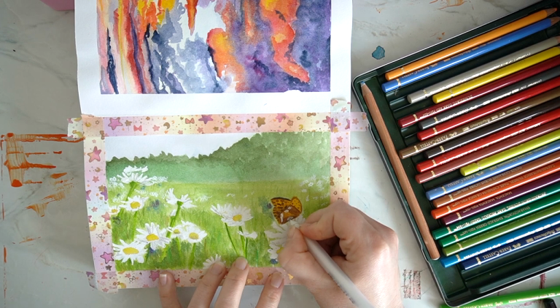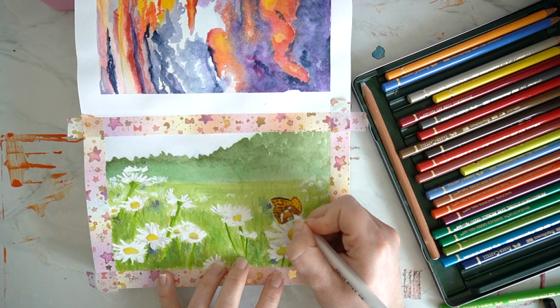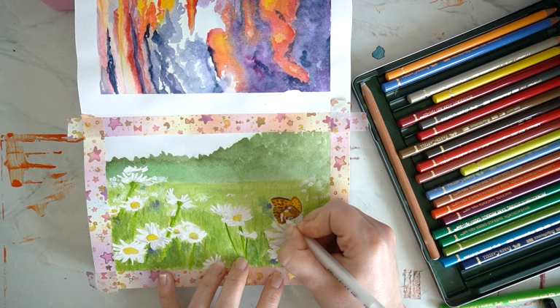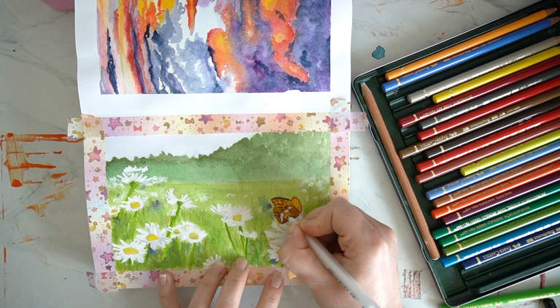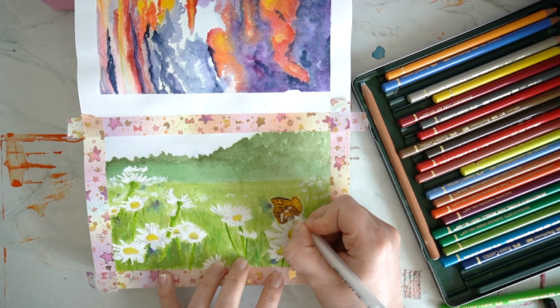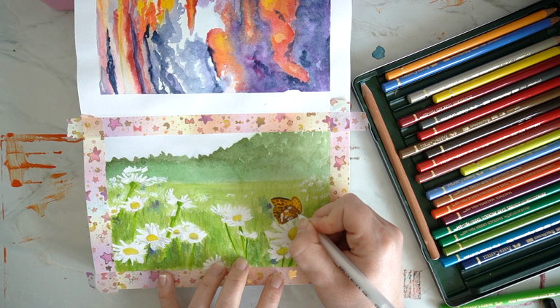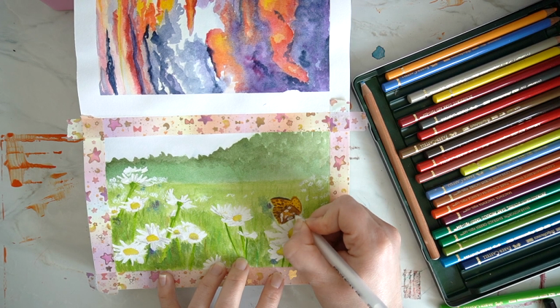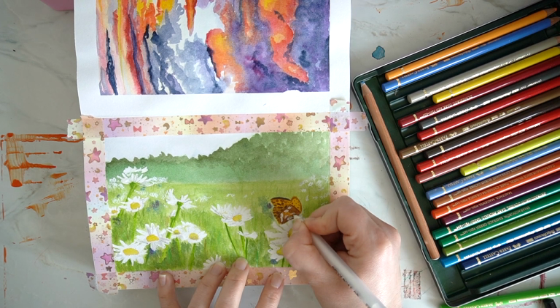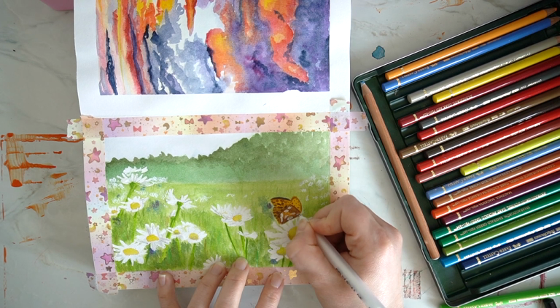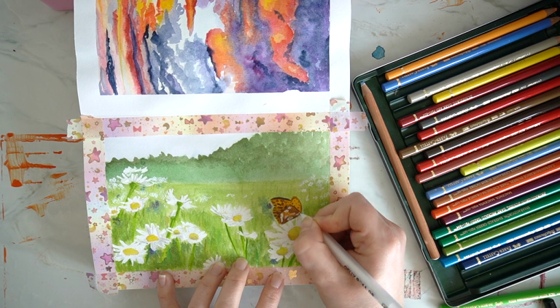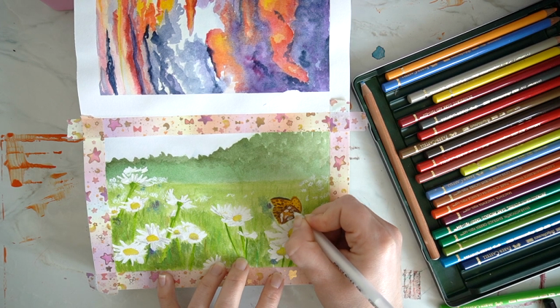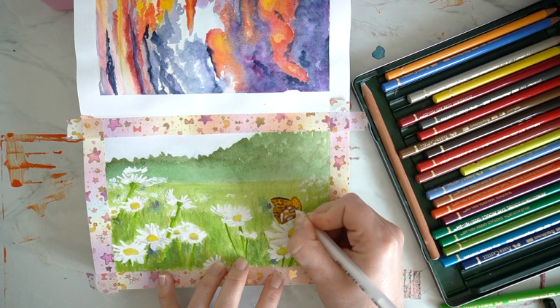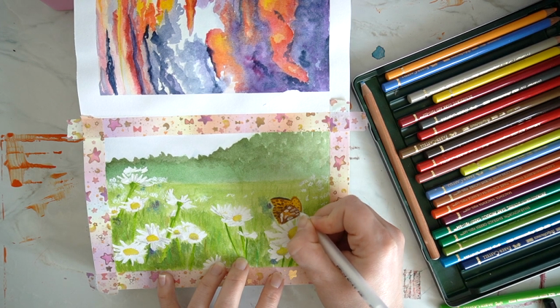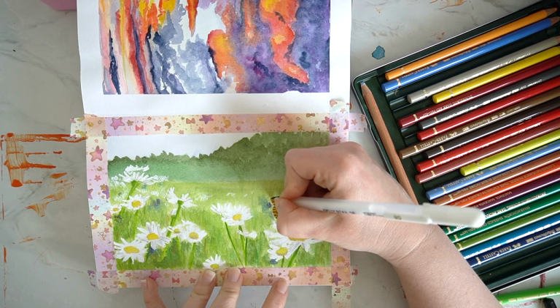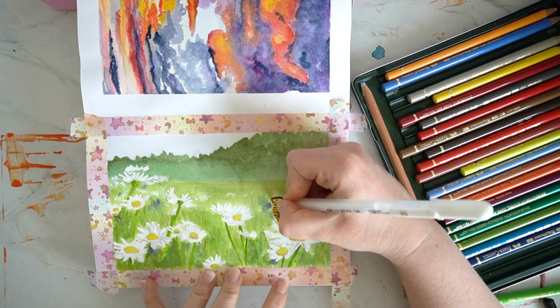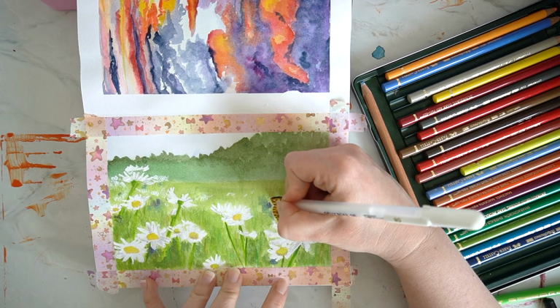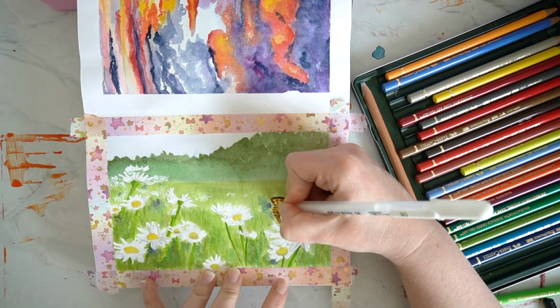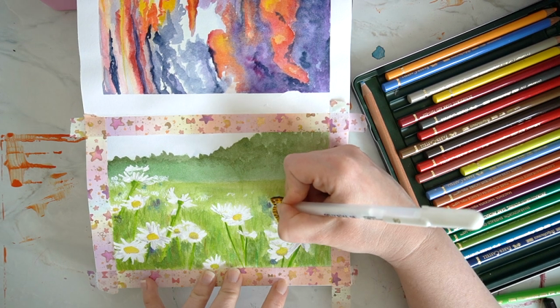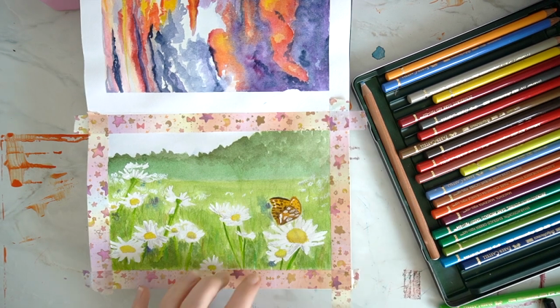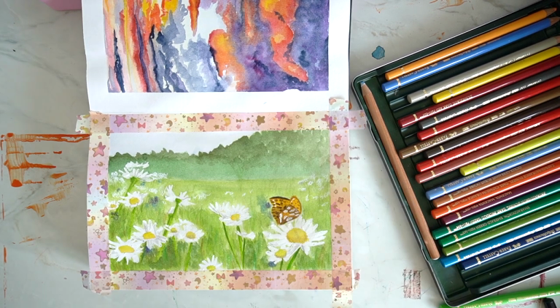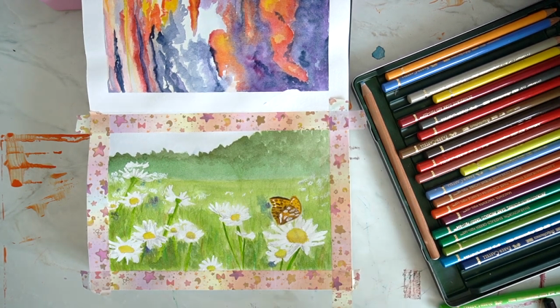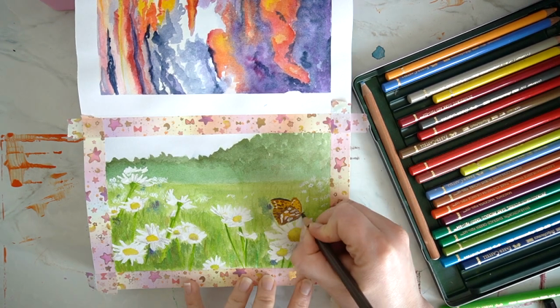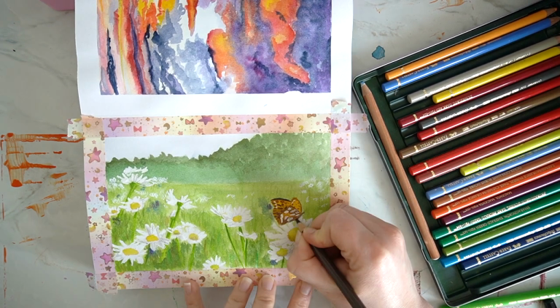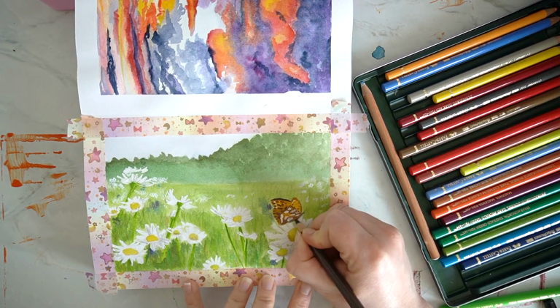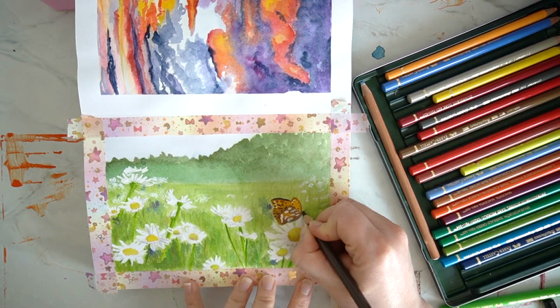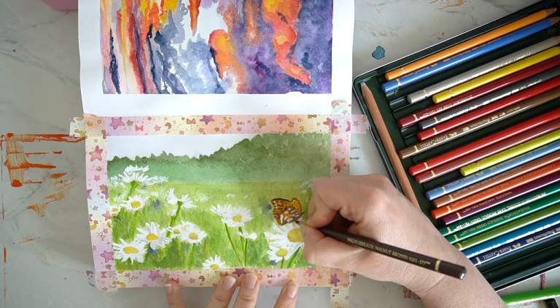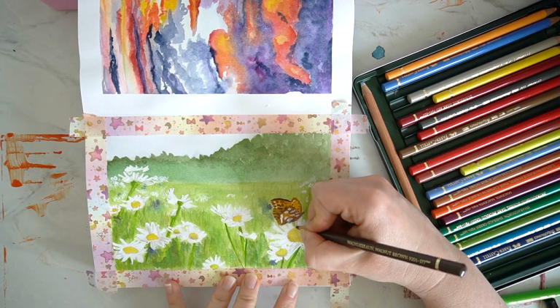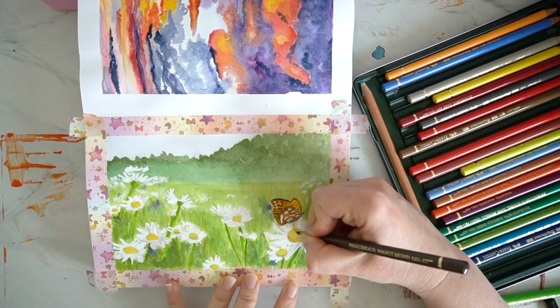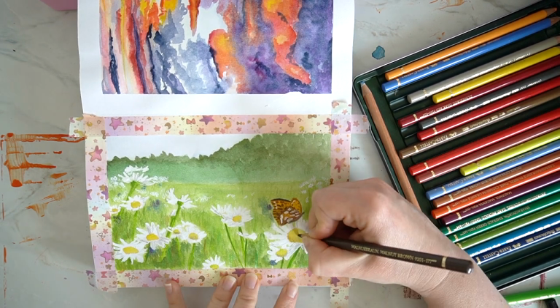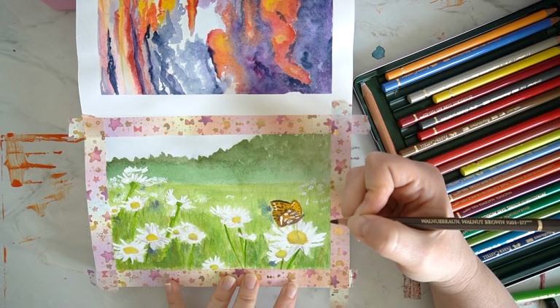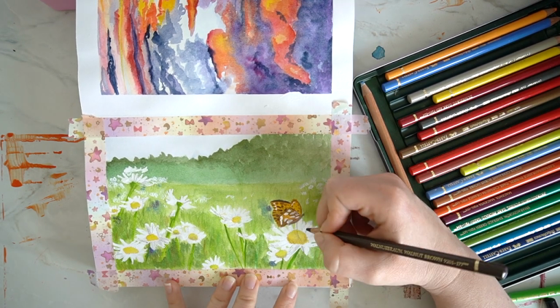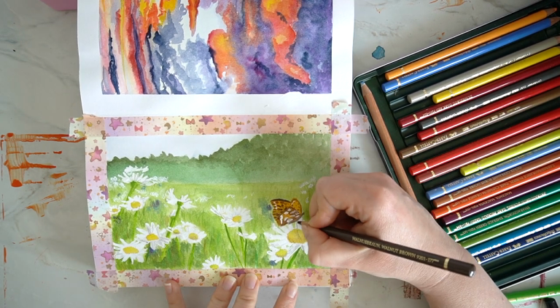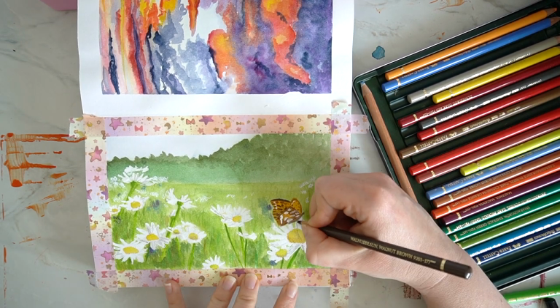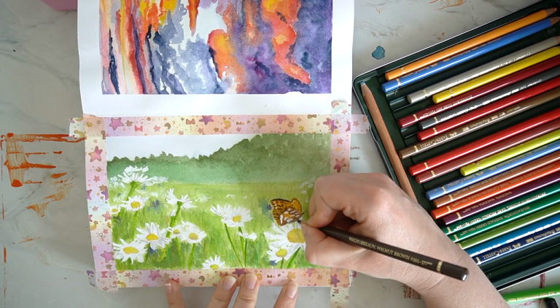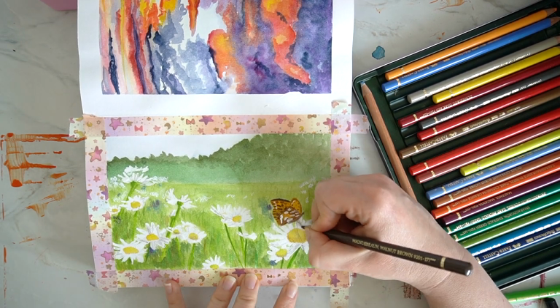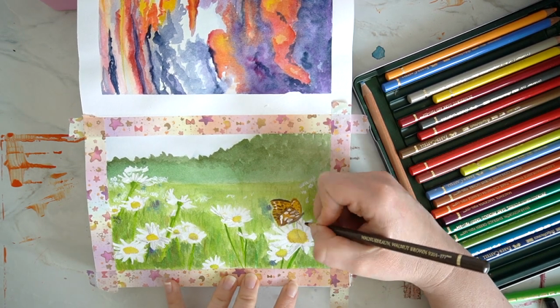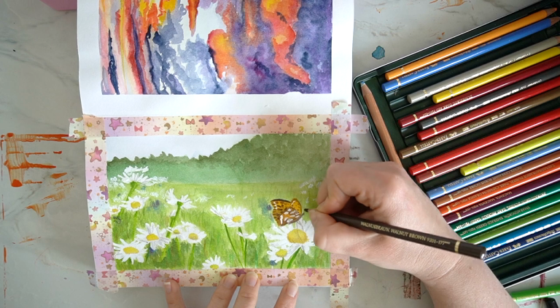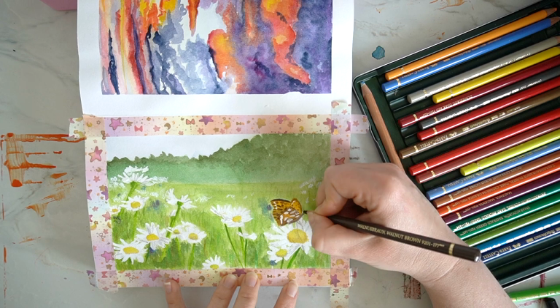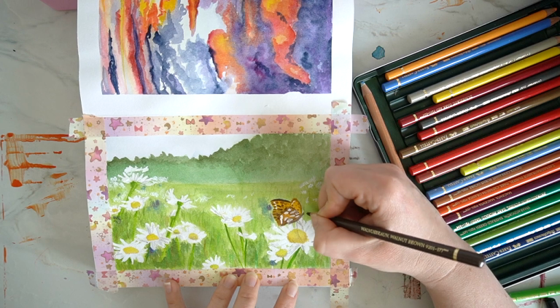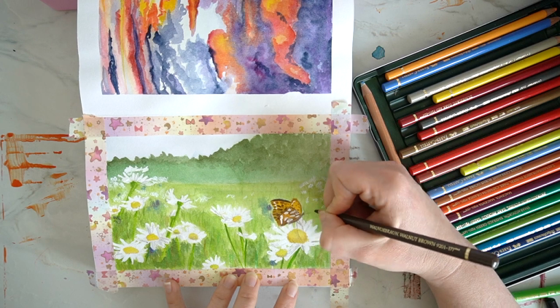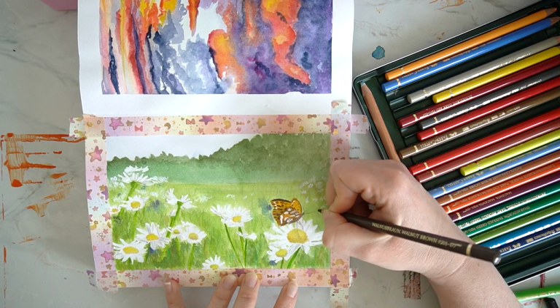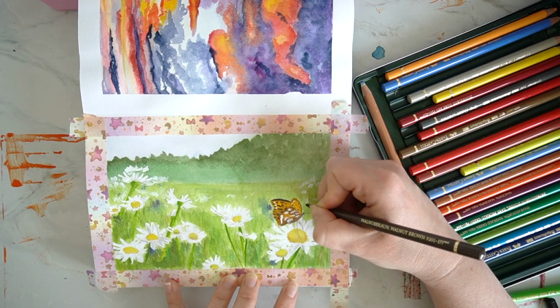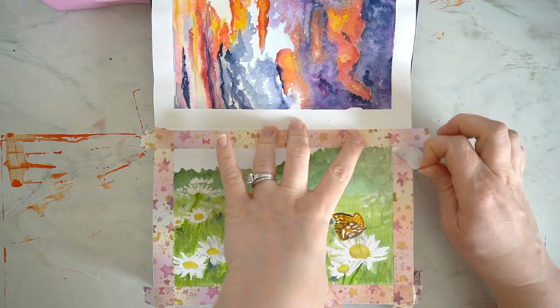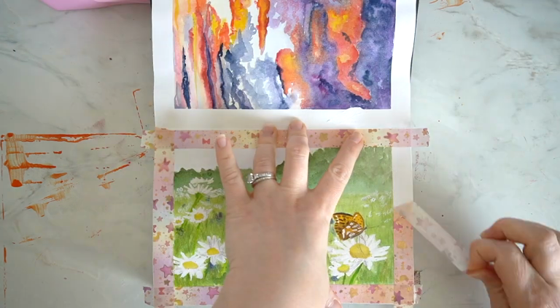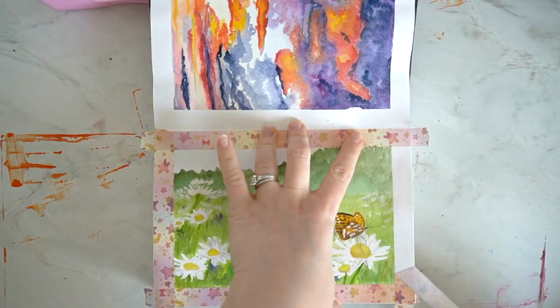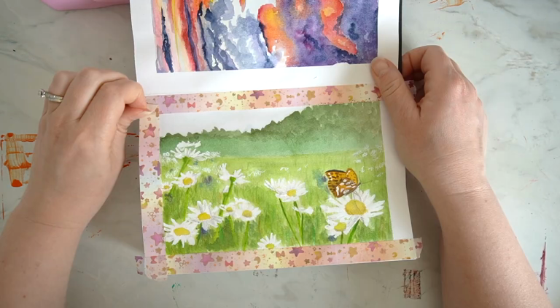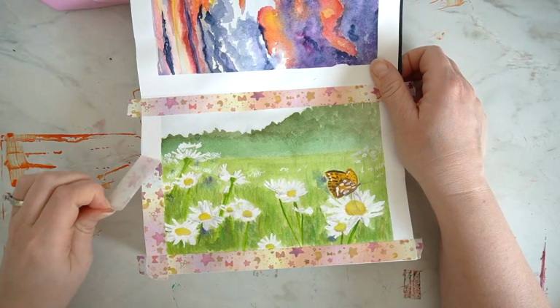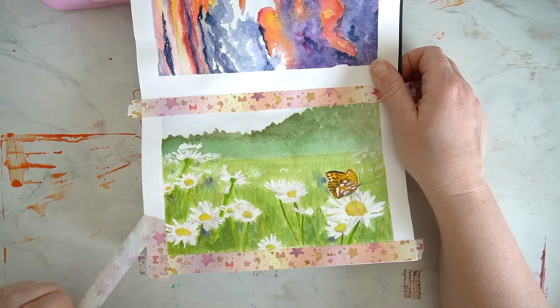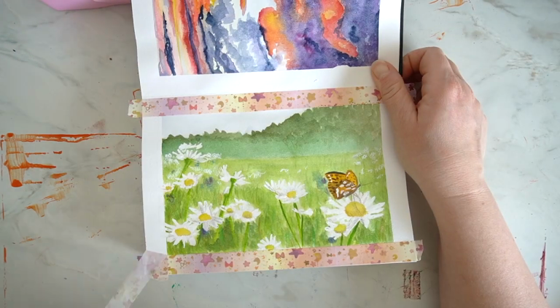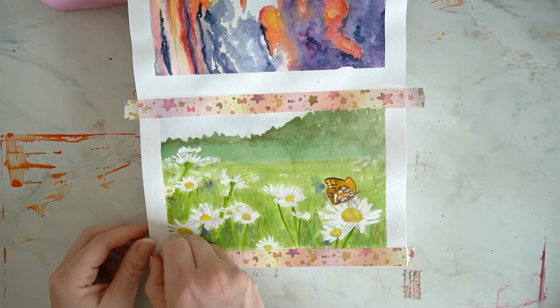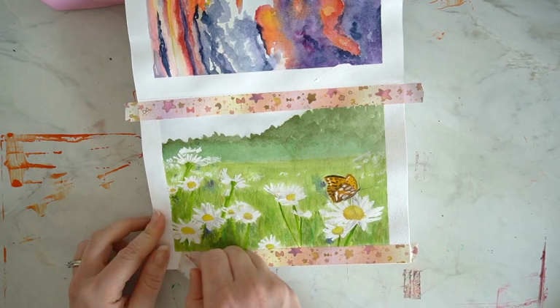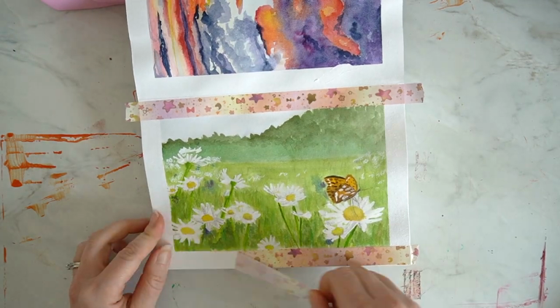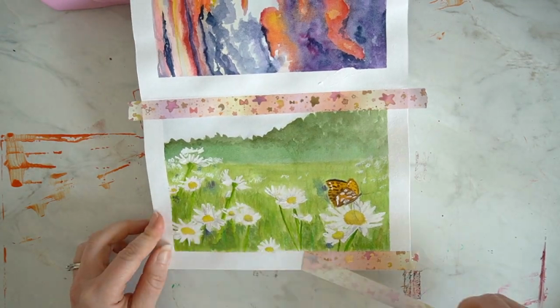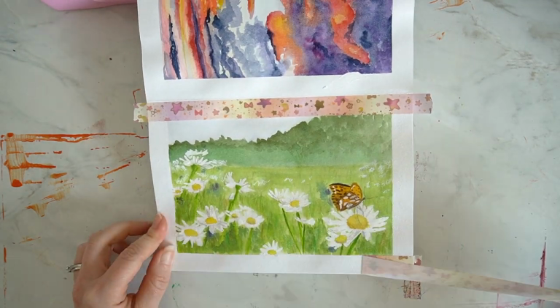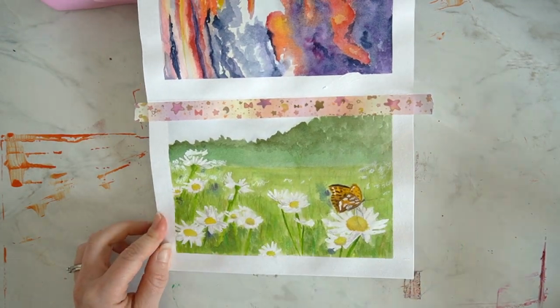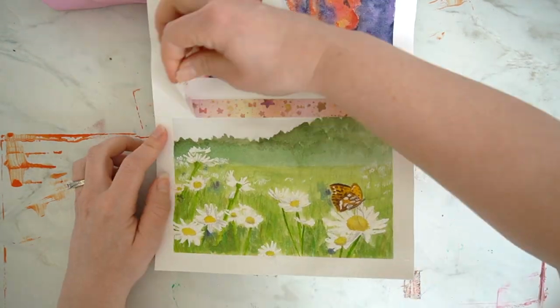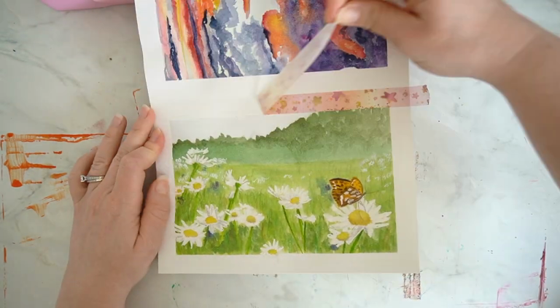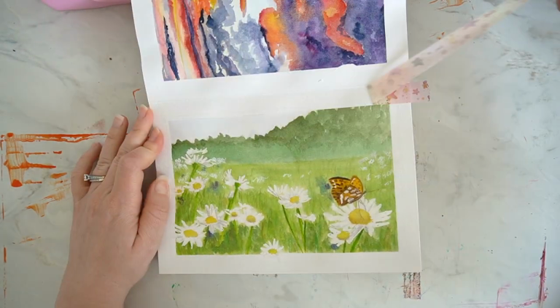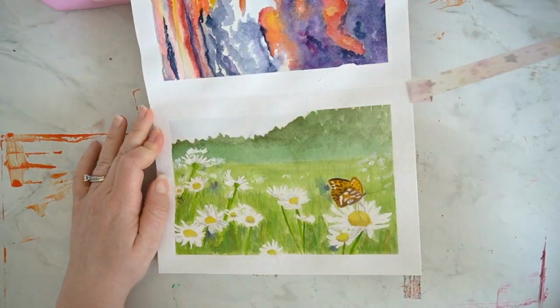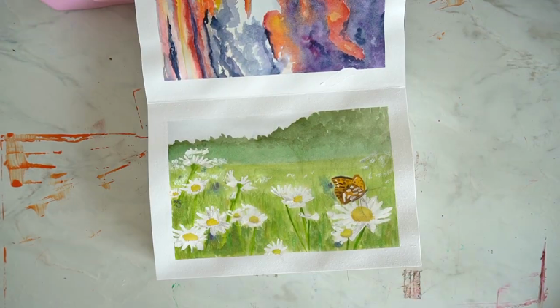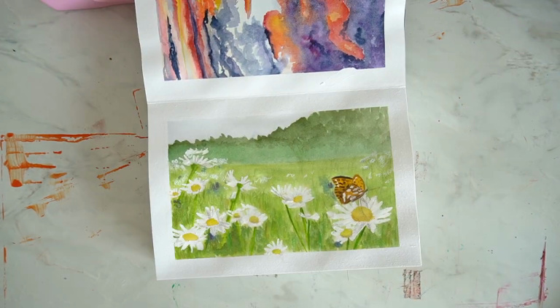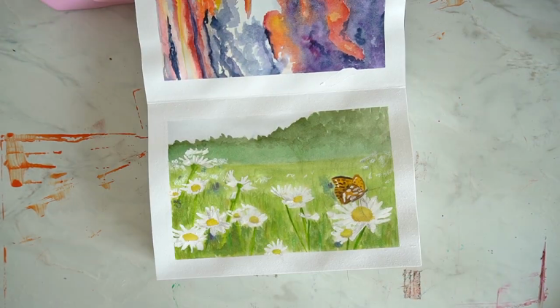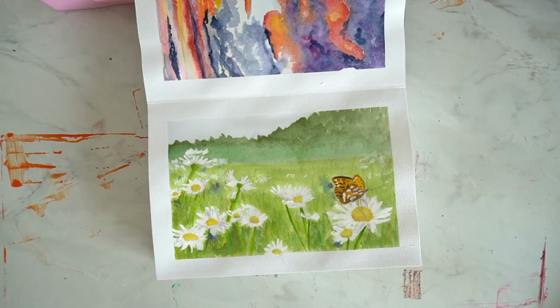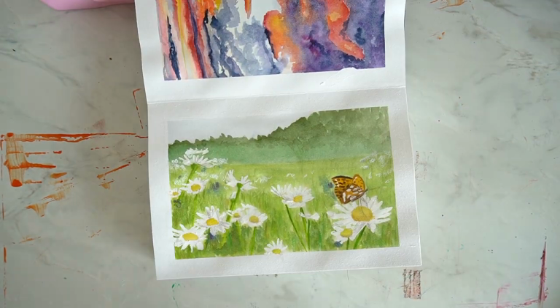I'm really quite pleased with this little painting and it does make me feel really inspired and ready for spring and summer.